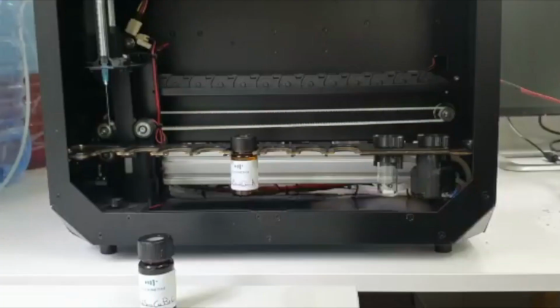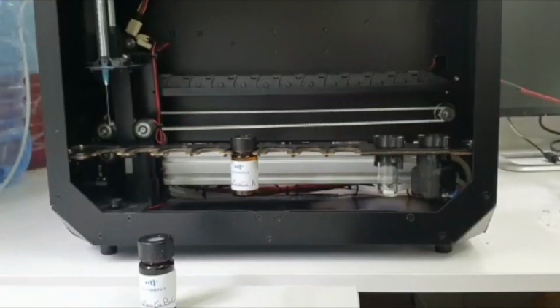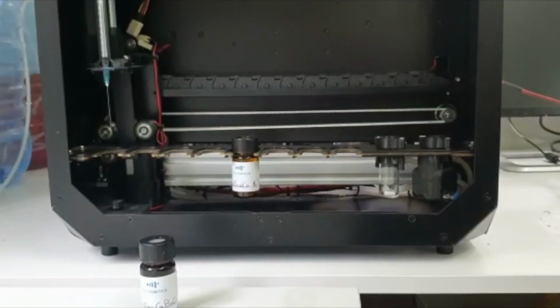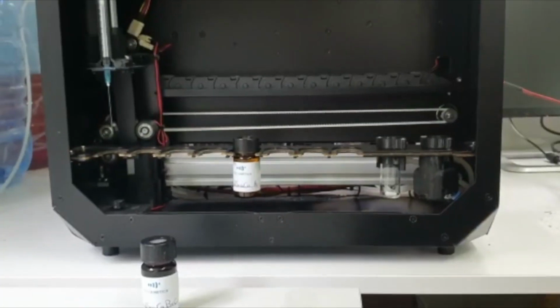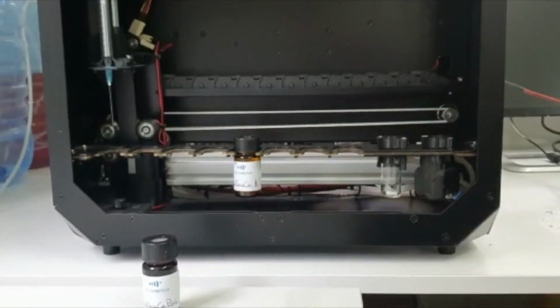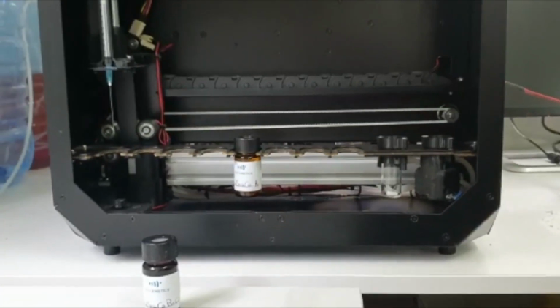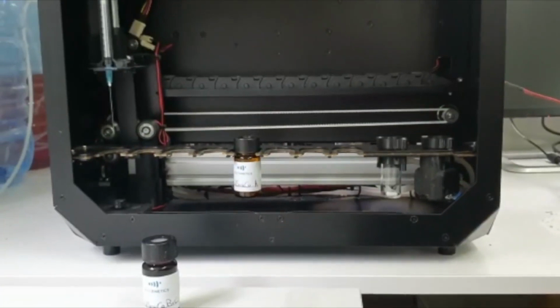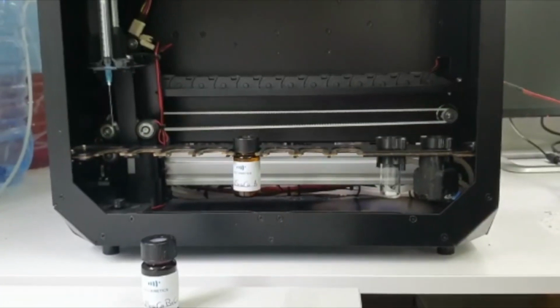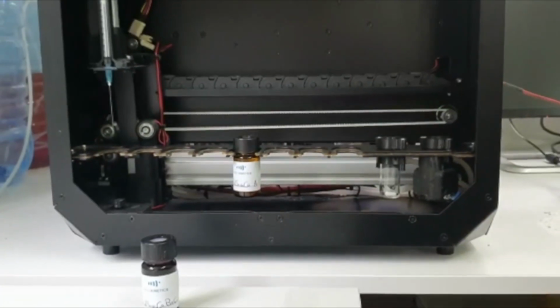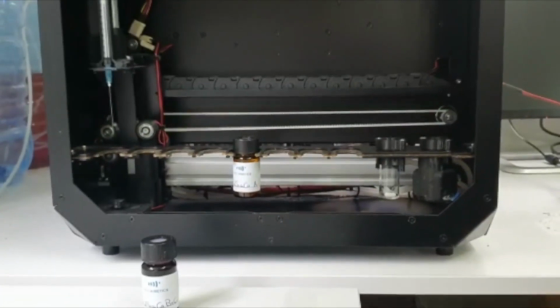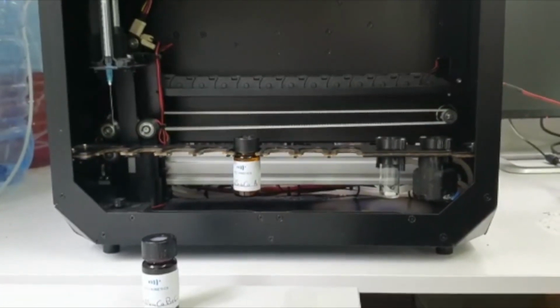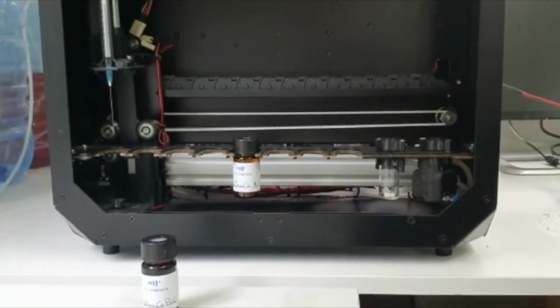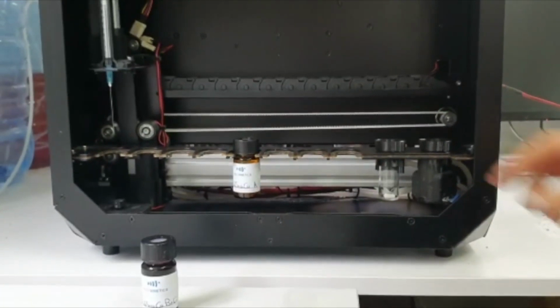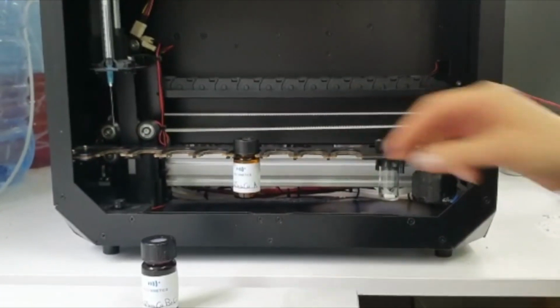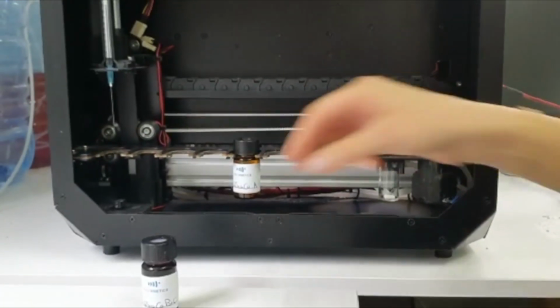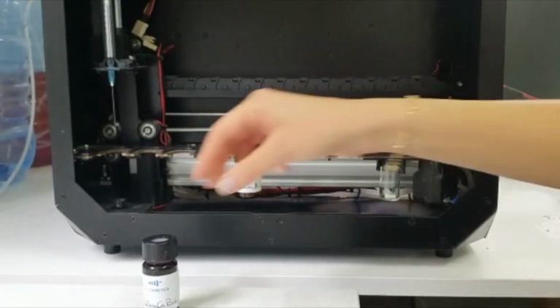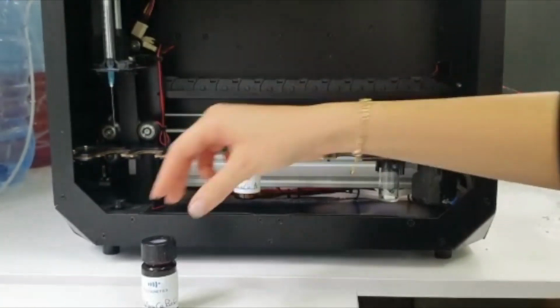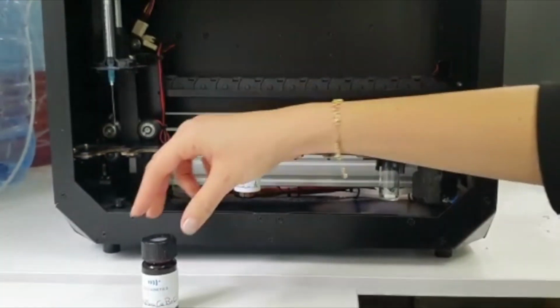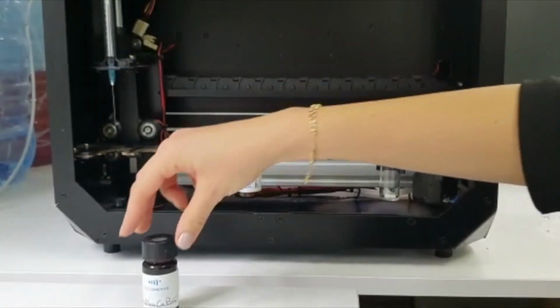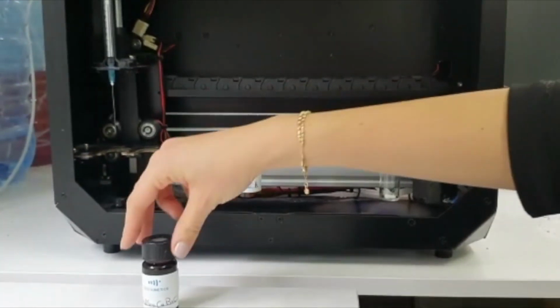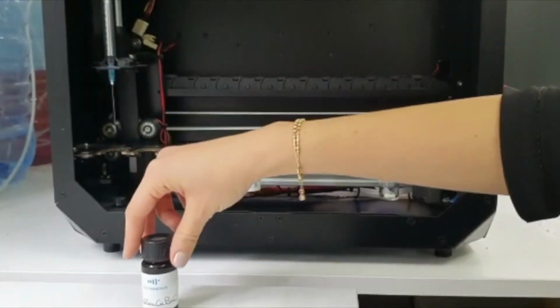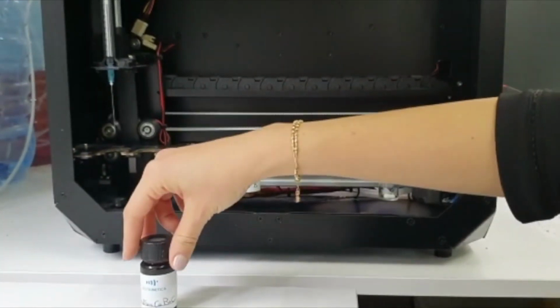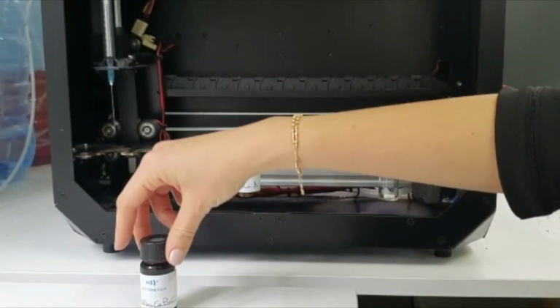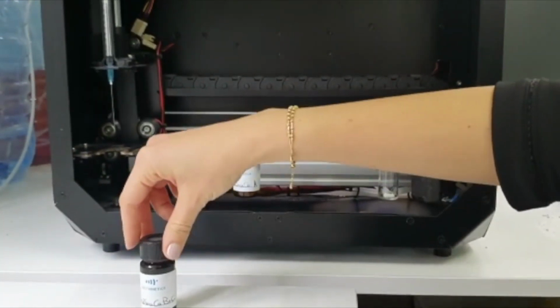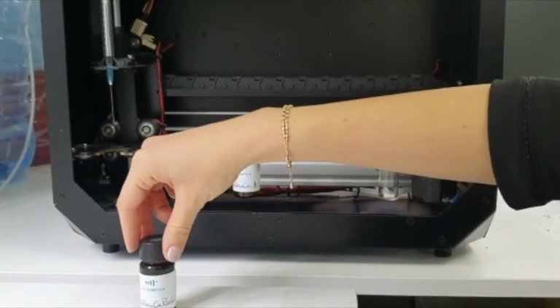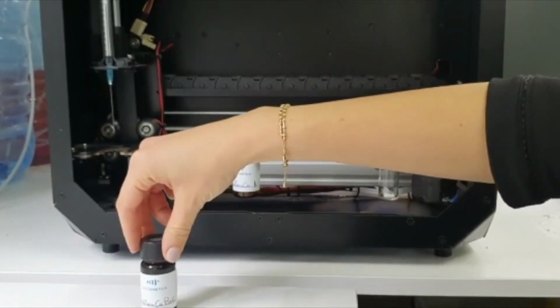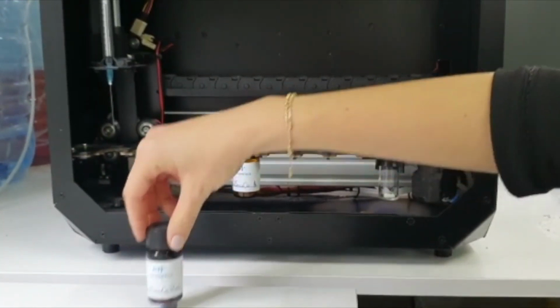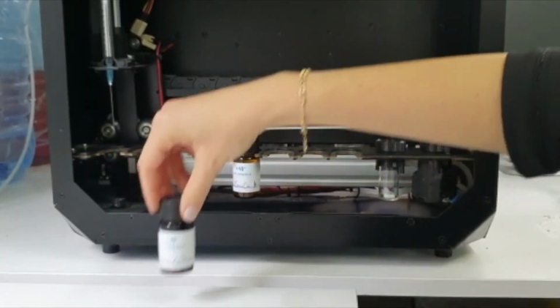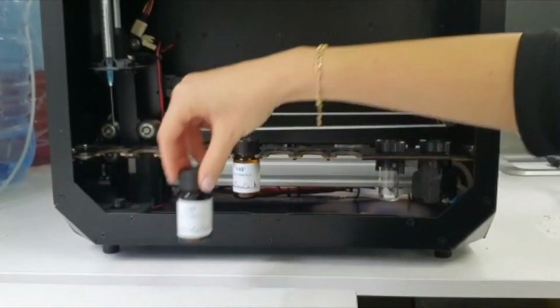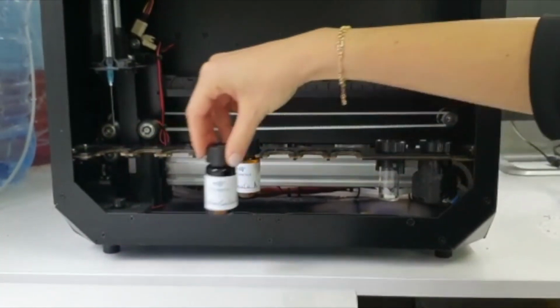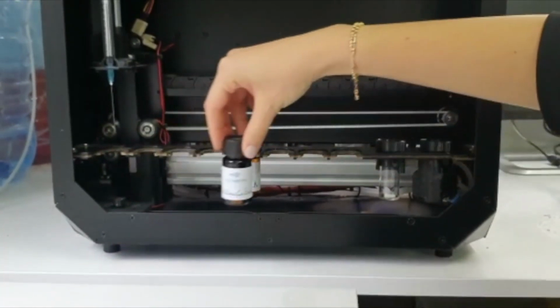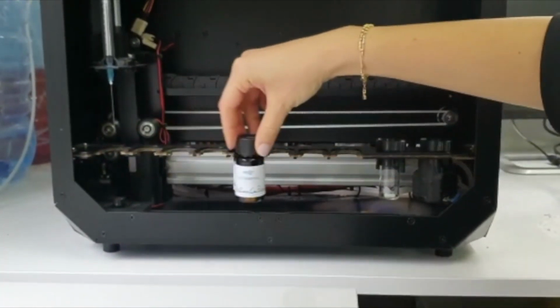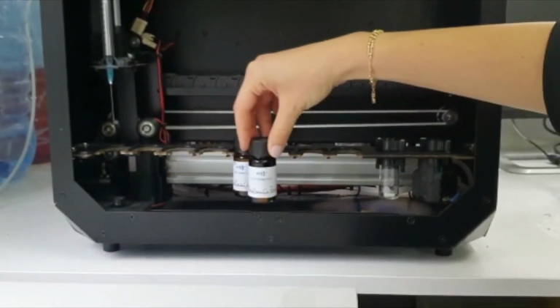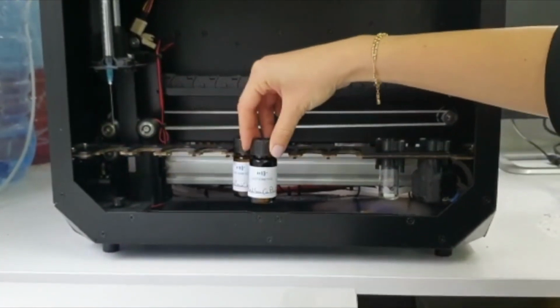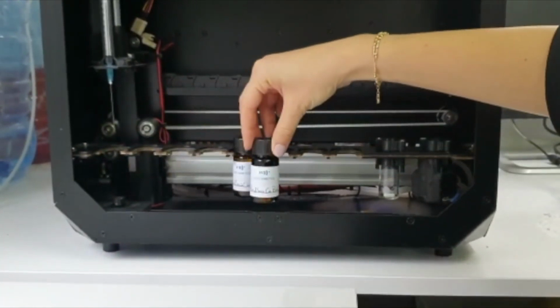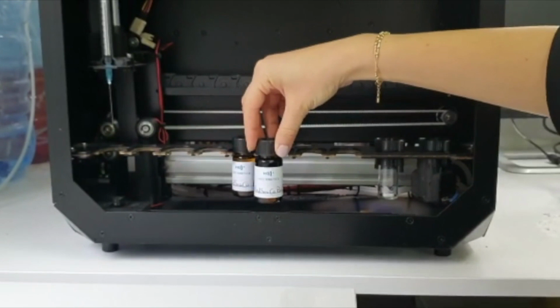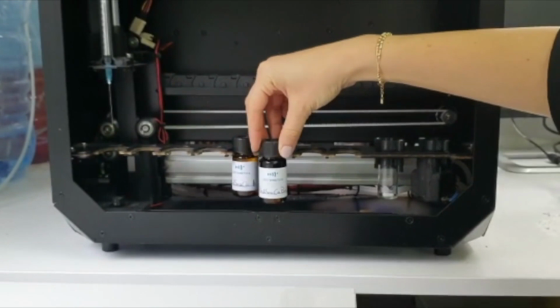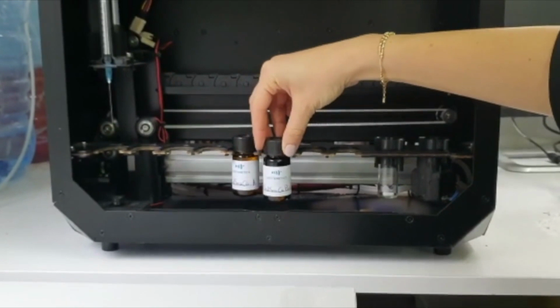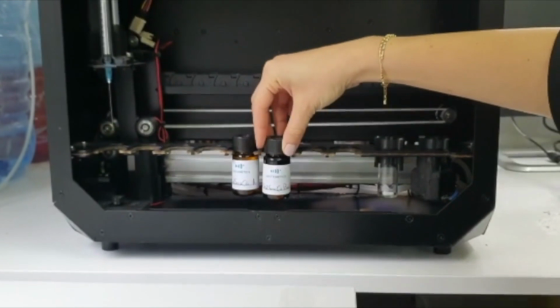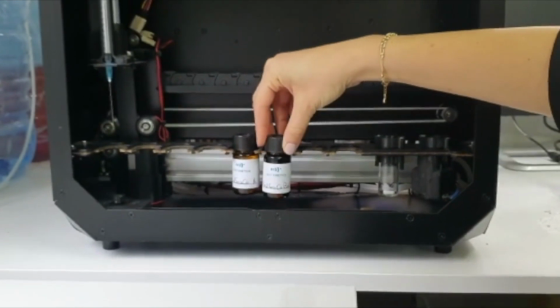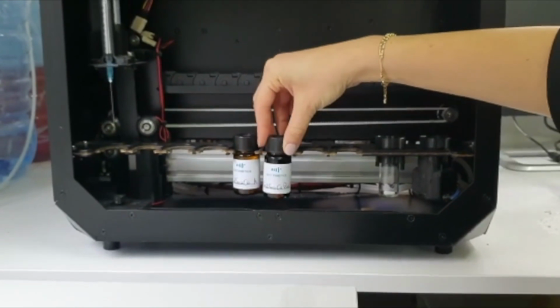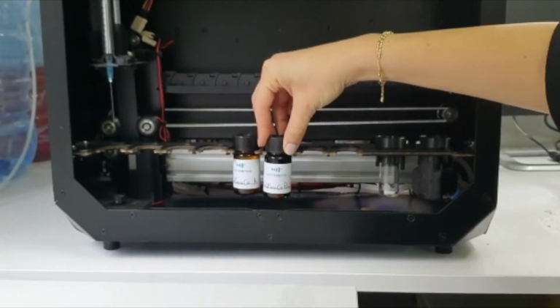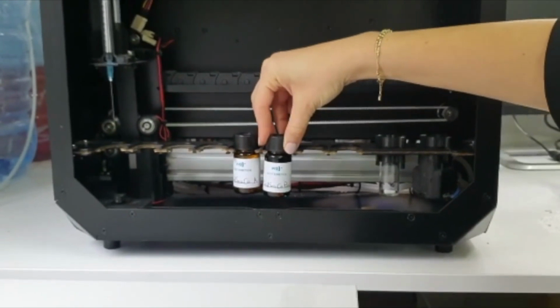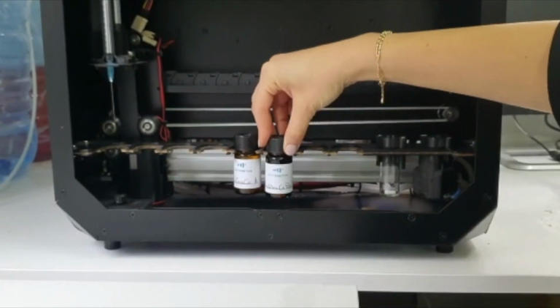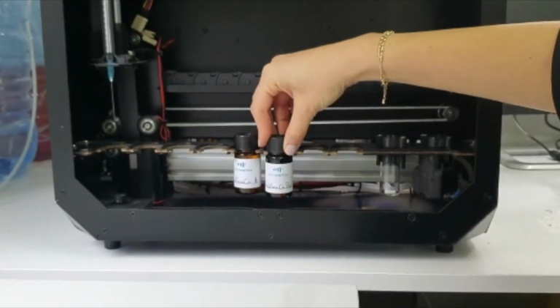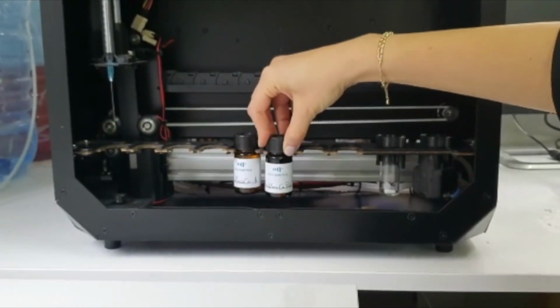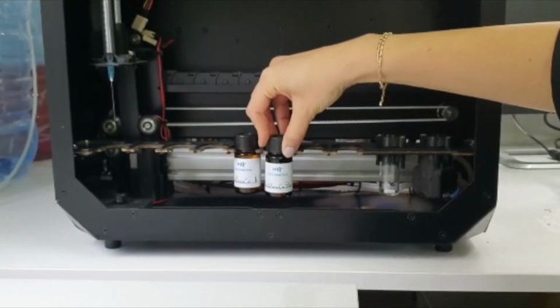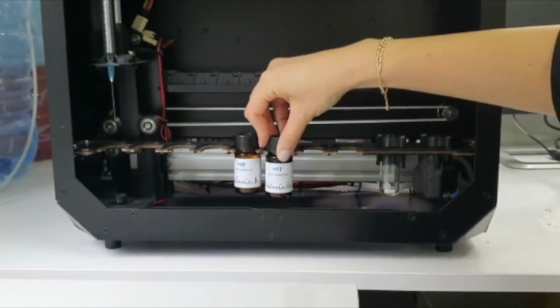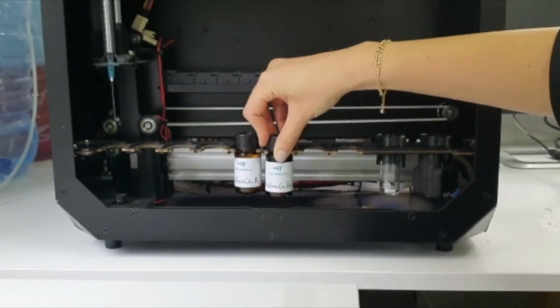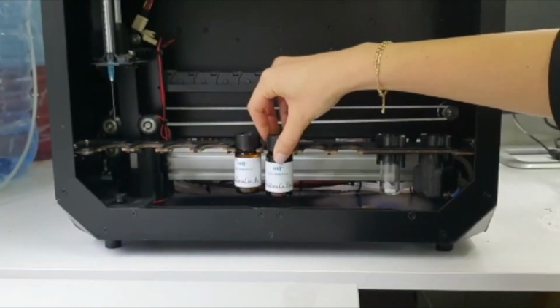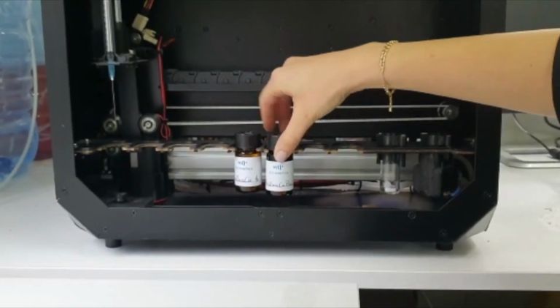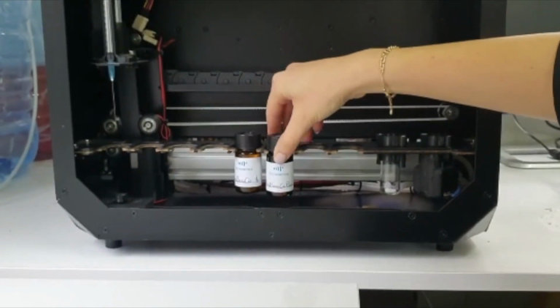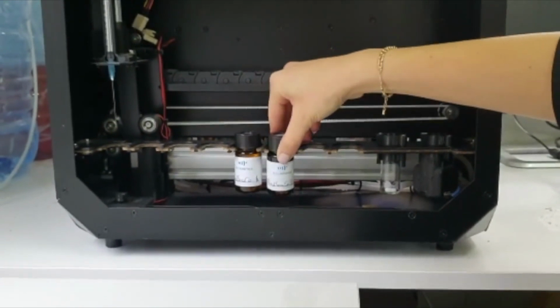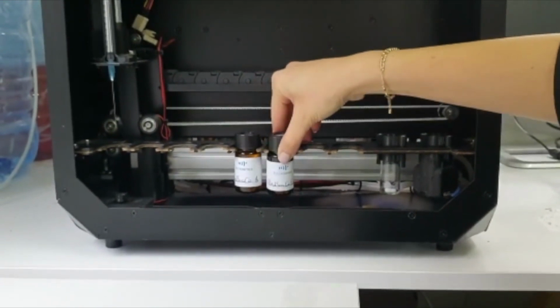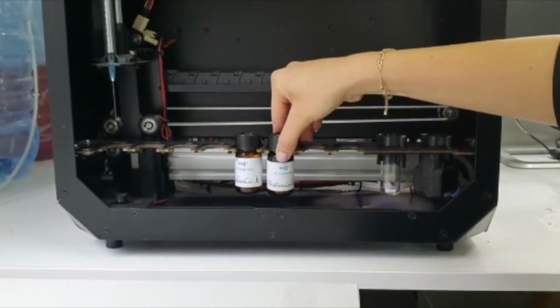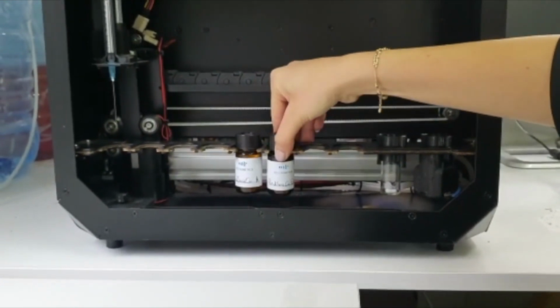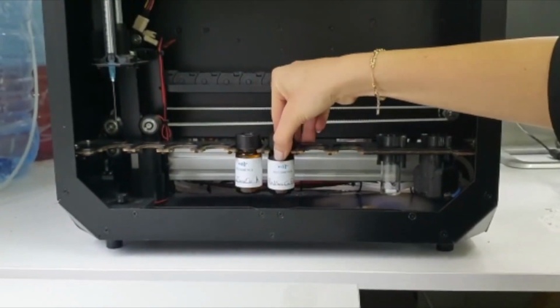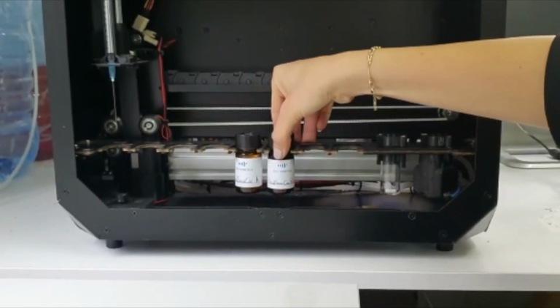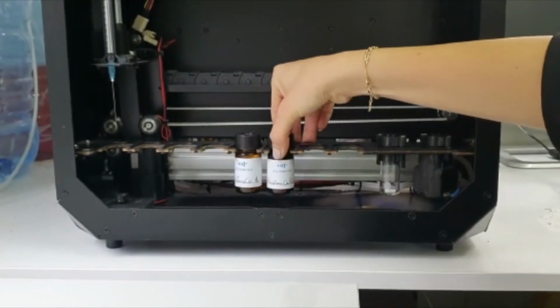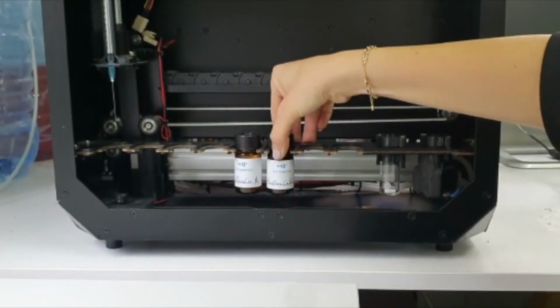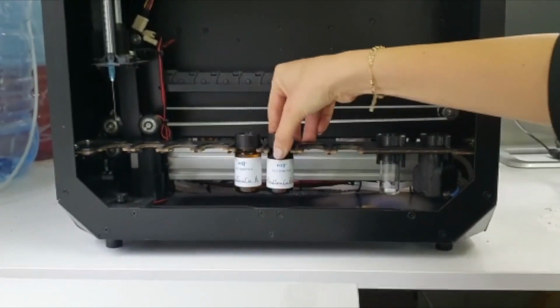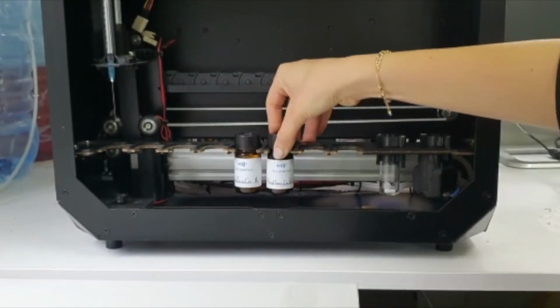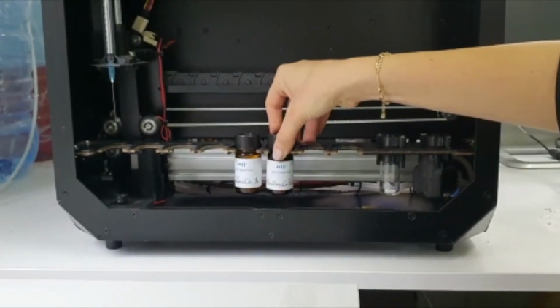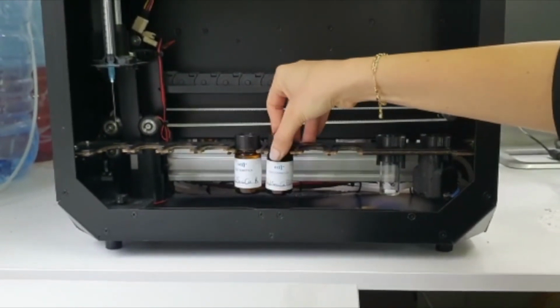Now you can place the prepared reagent in its assigned position in the reef boat.